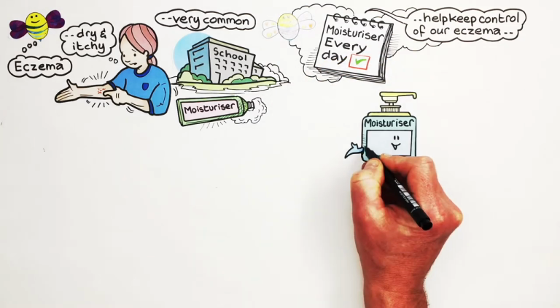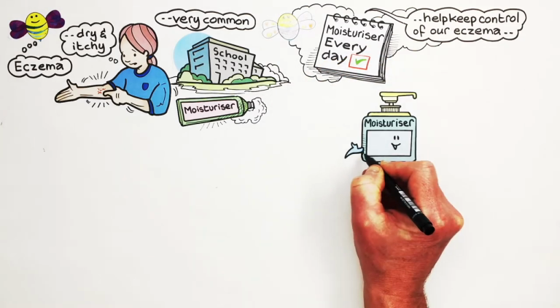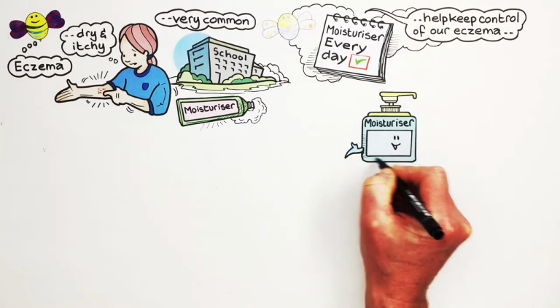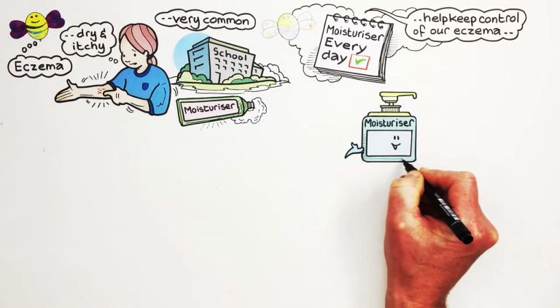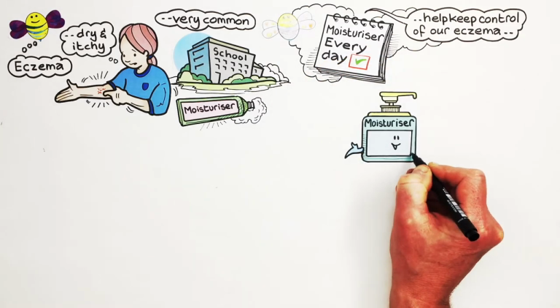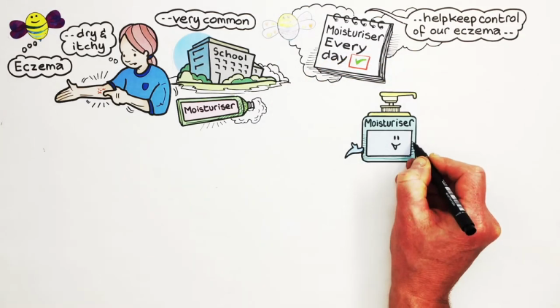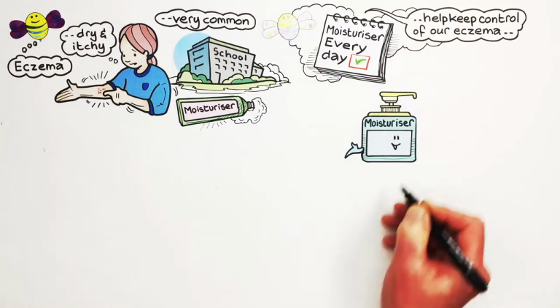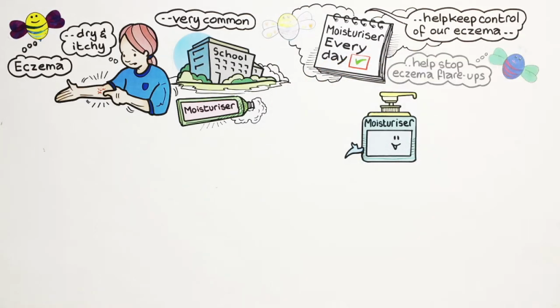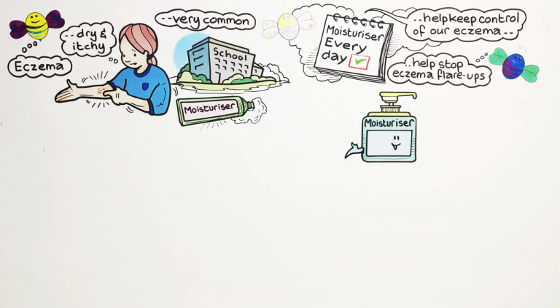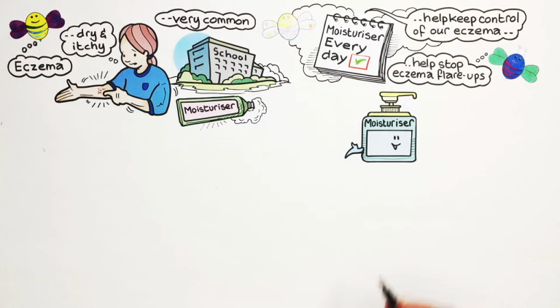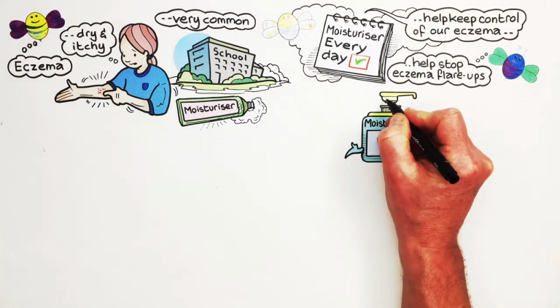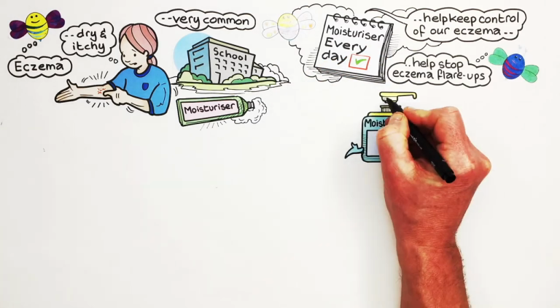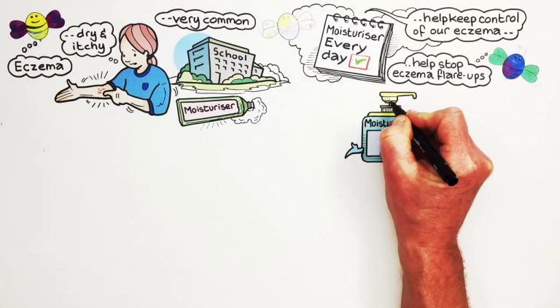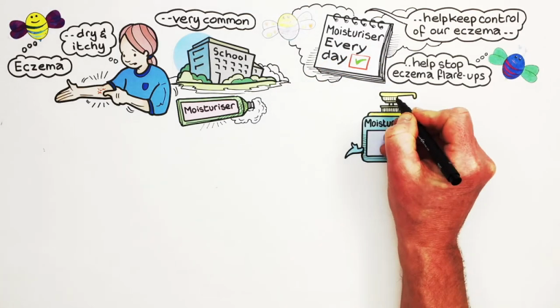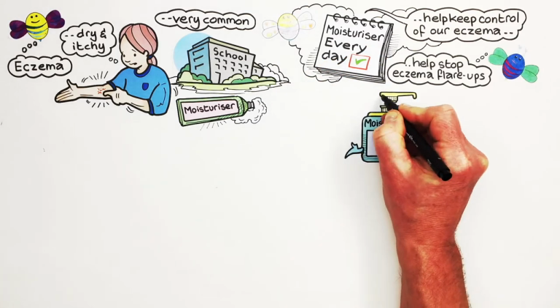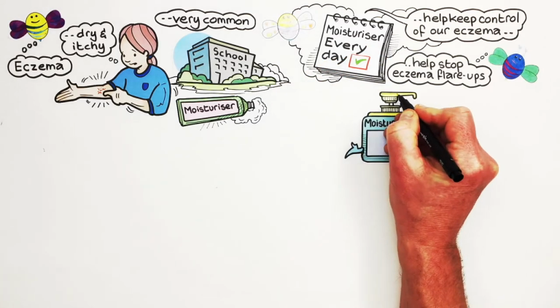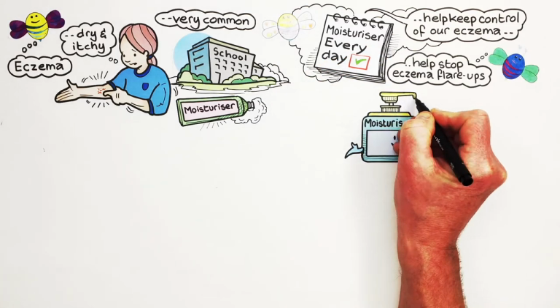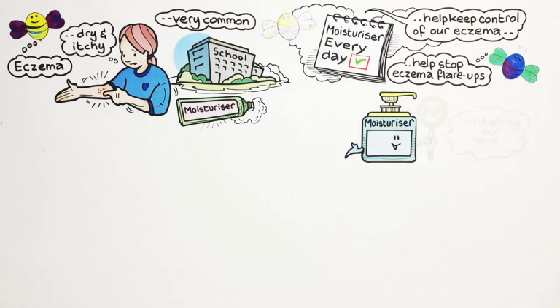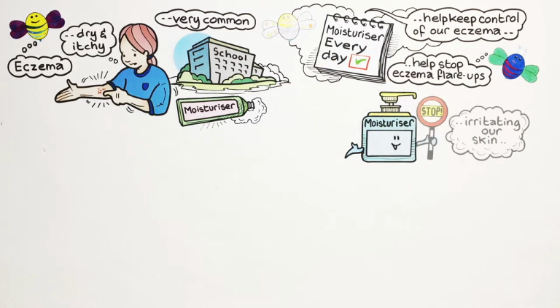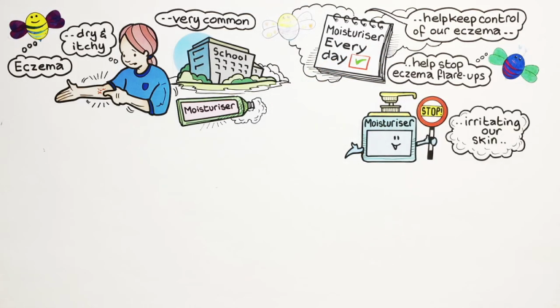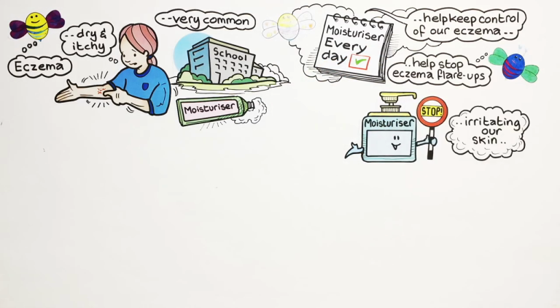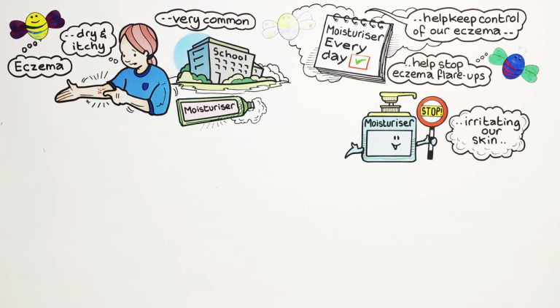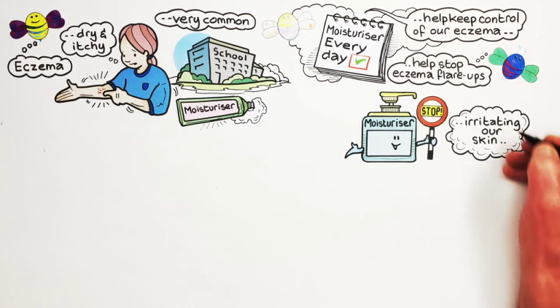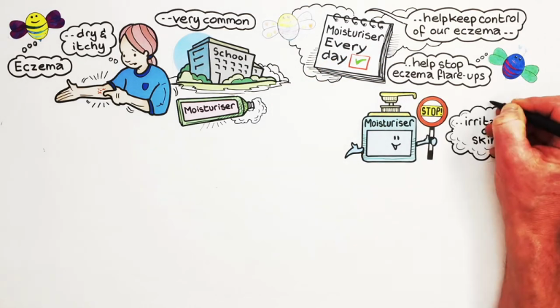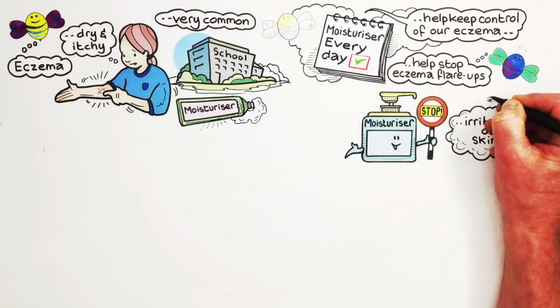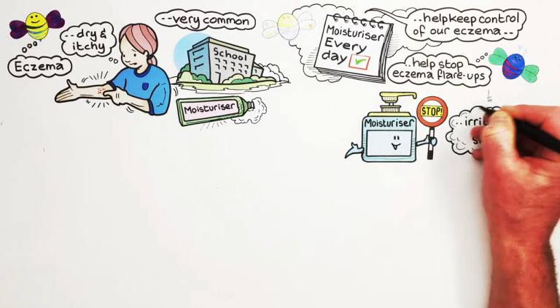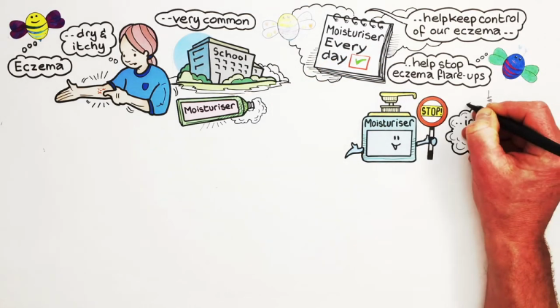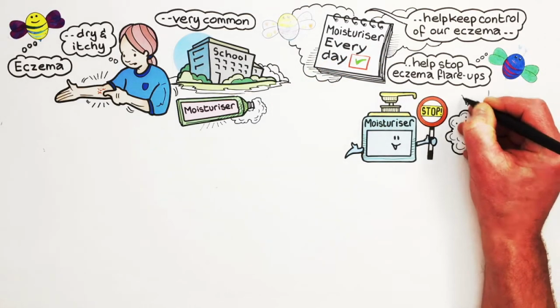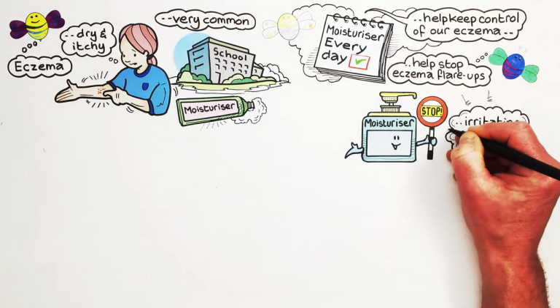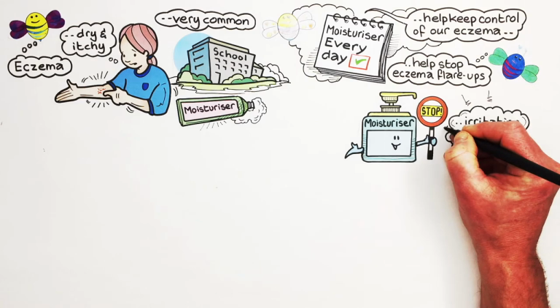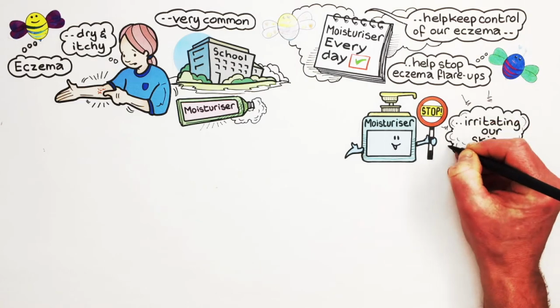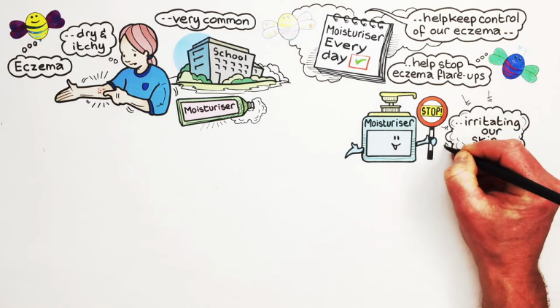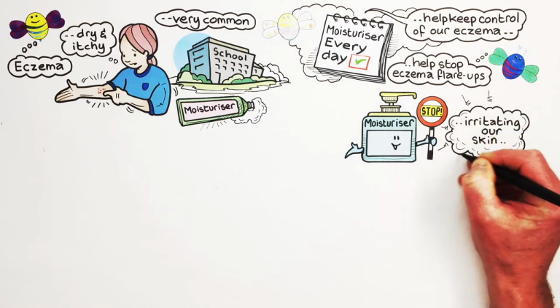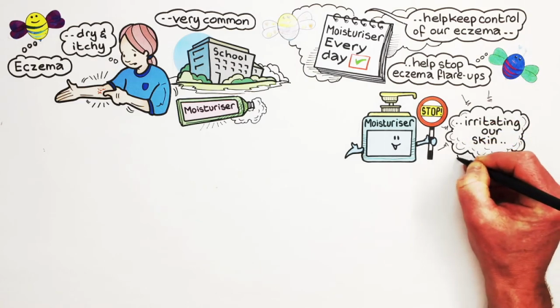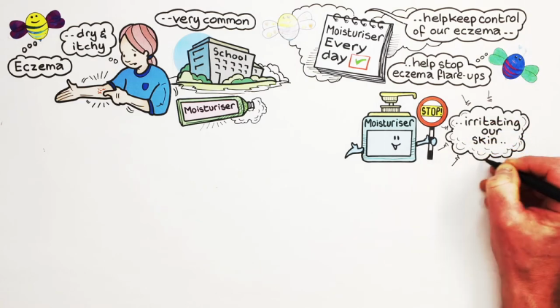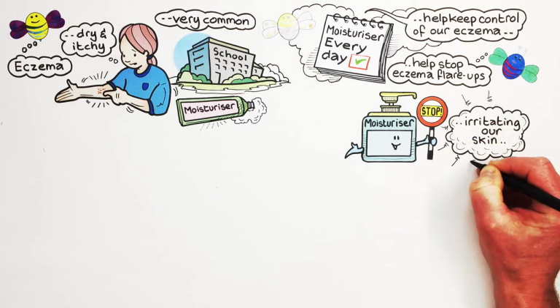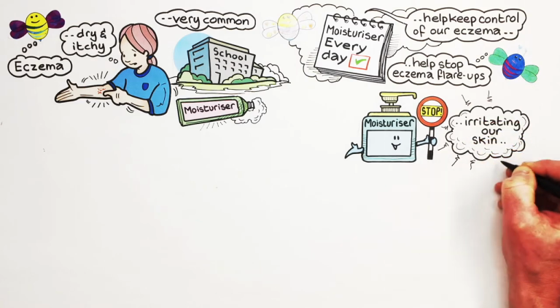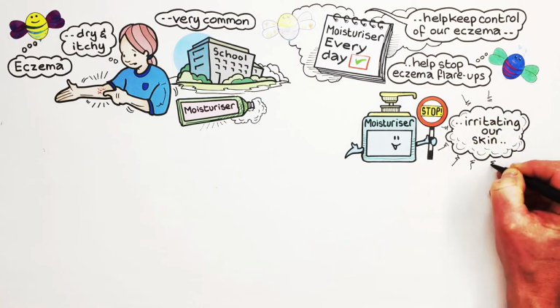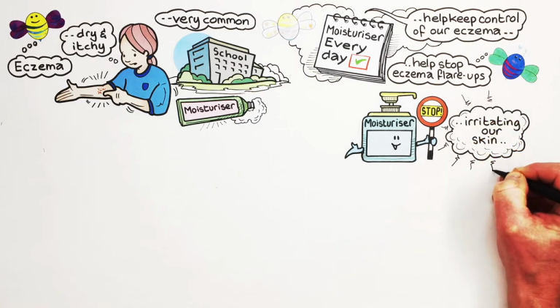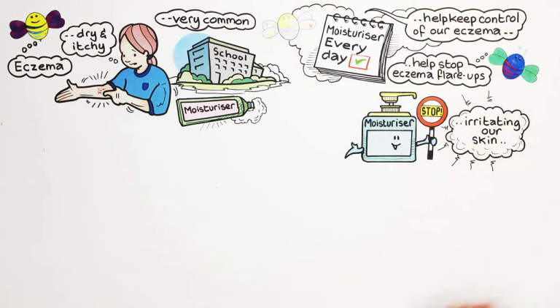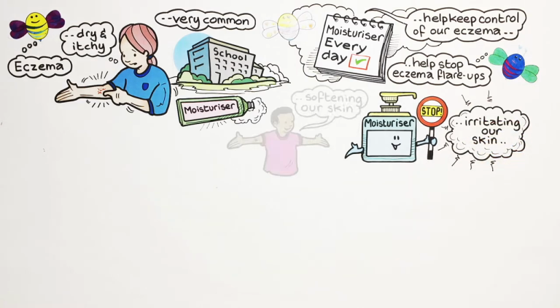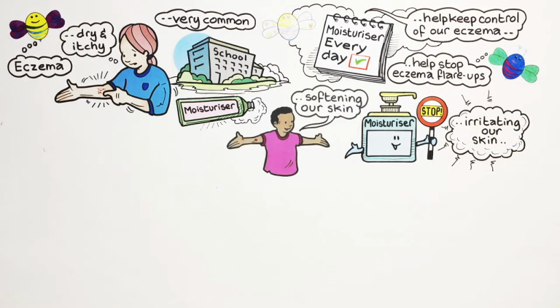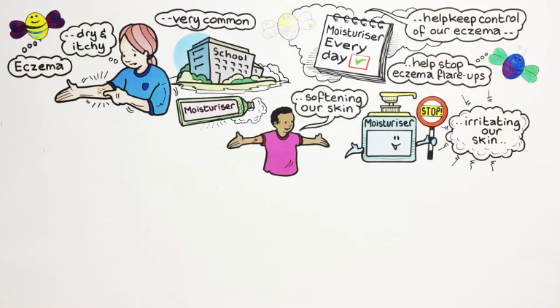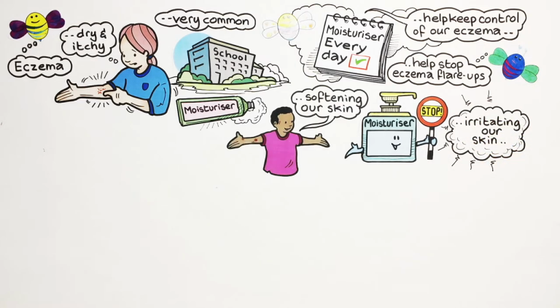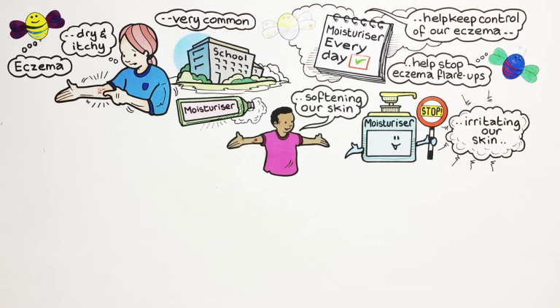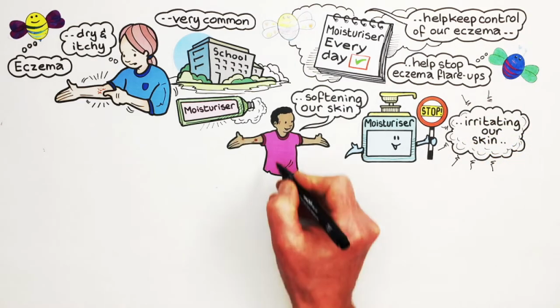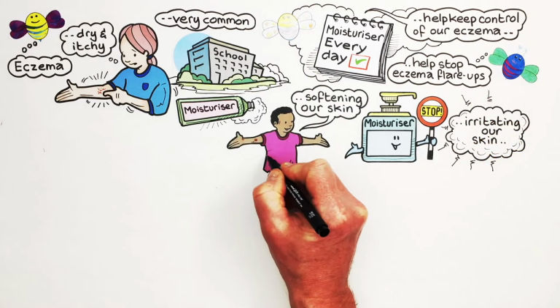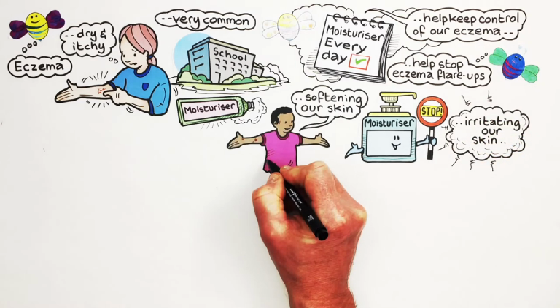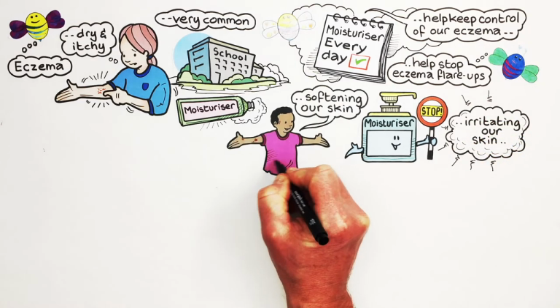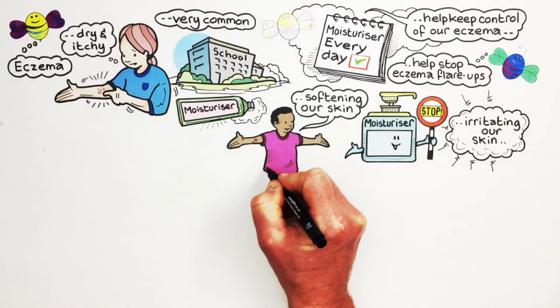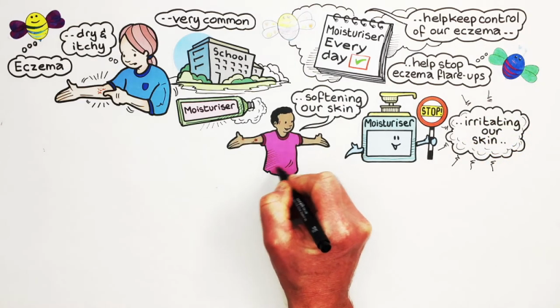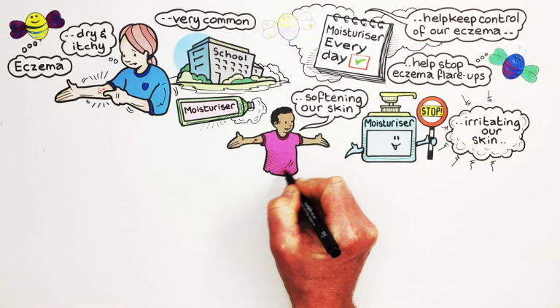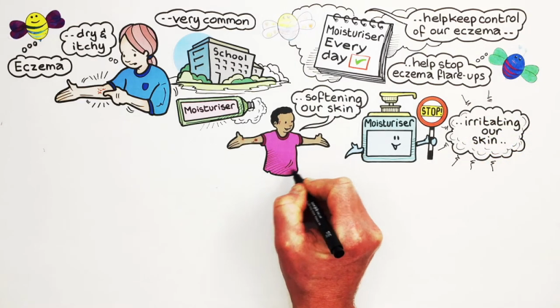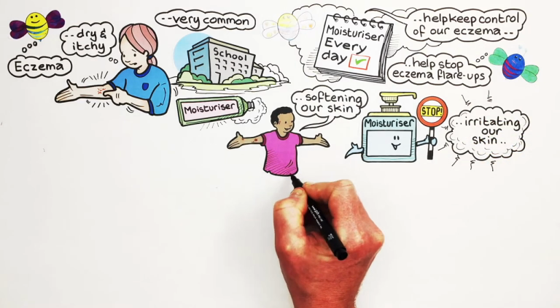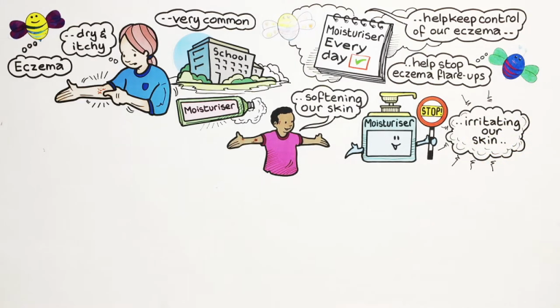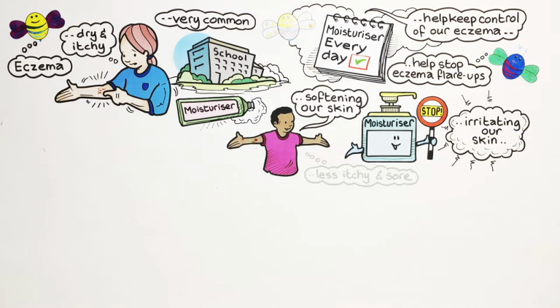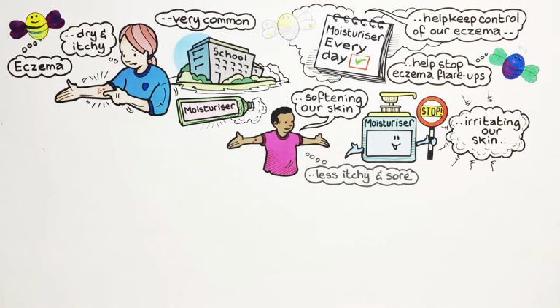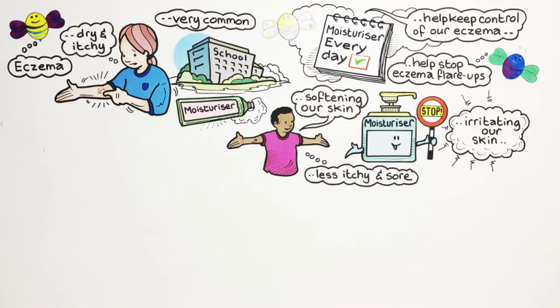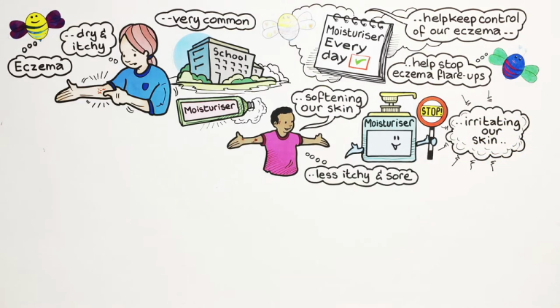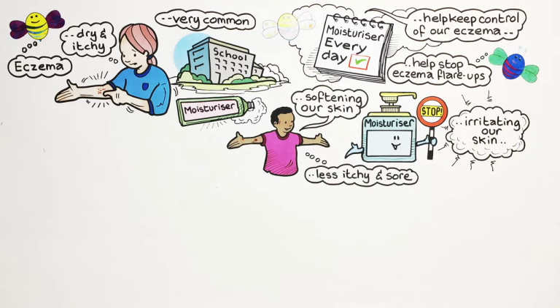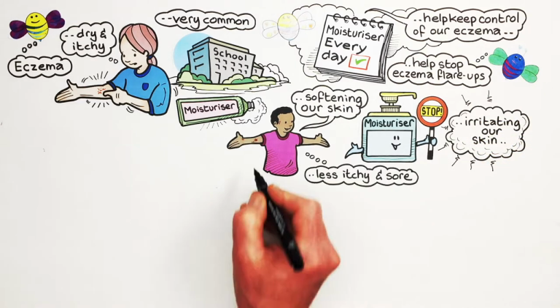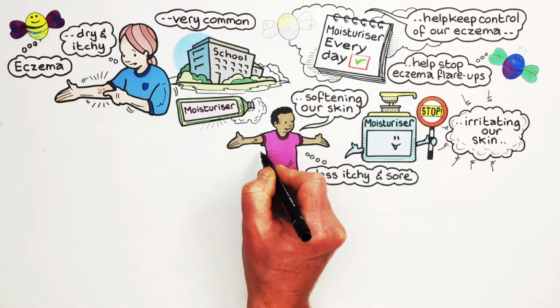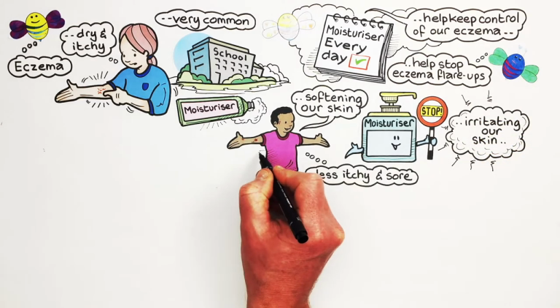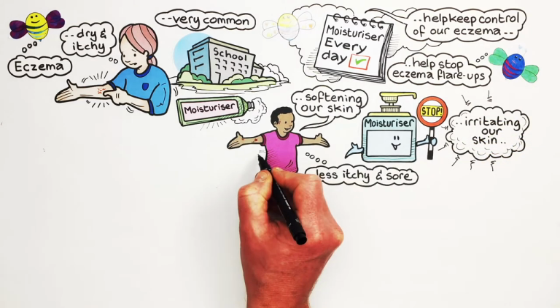Moisturisers help to stop eczema flare-ups by stopping things from irritating our skin and by softening our skin, helping us feel less itchy and sore.